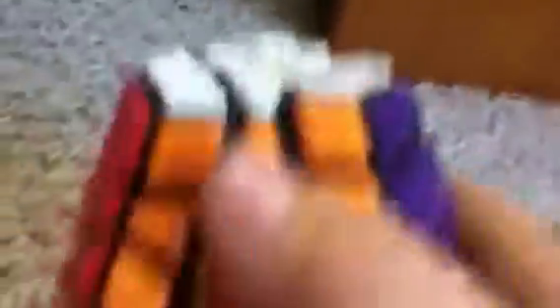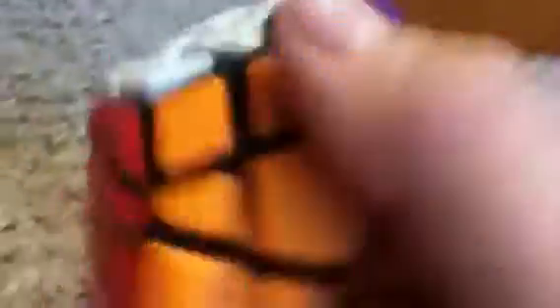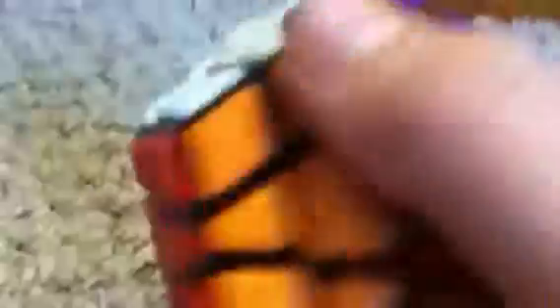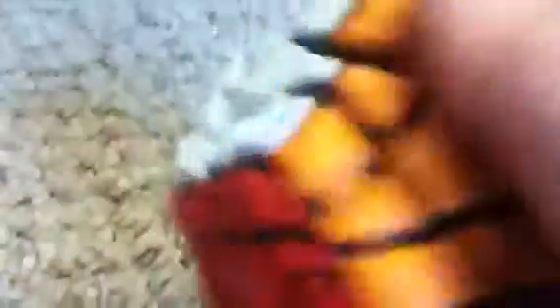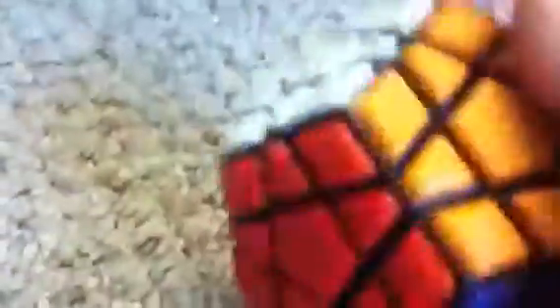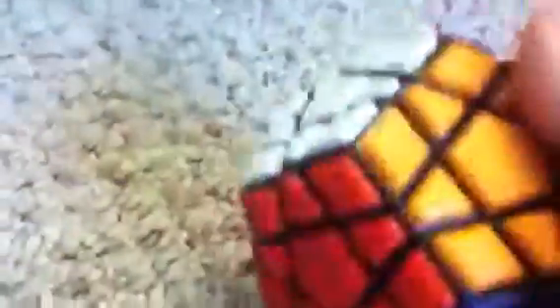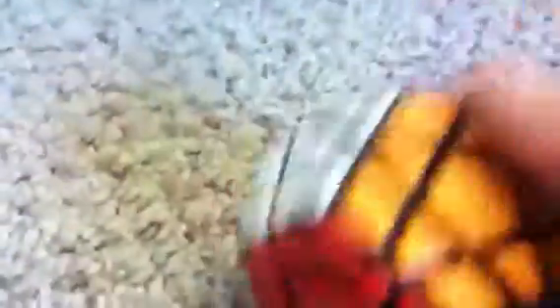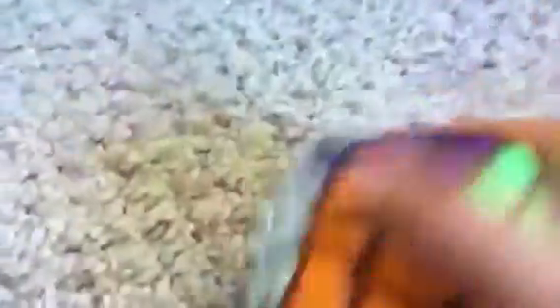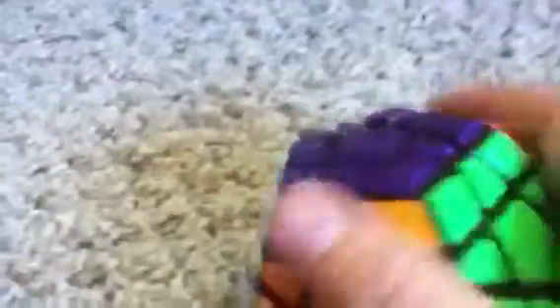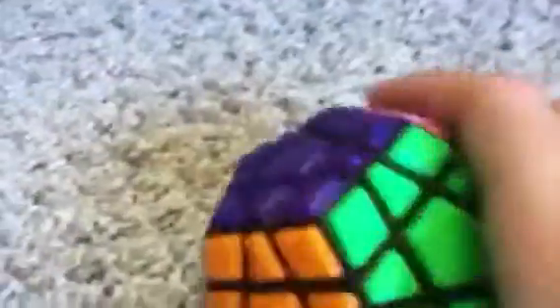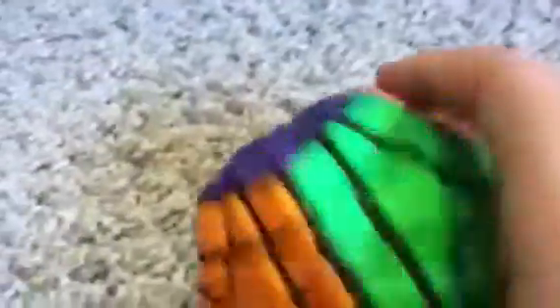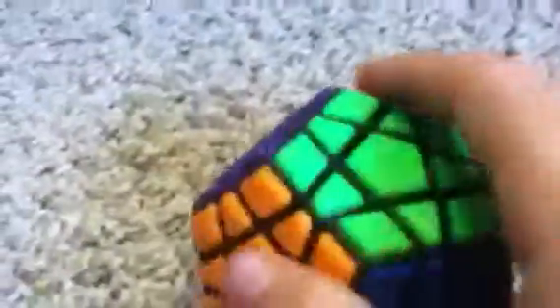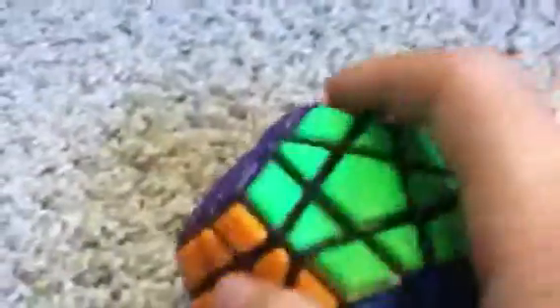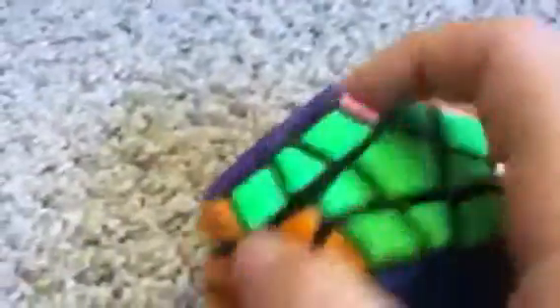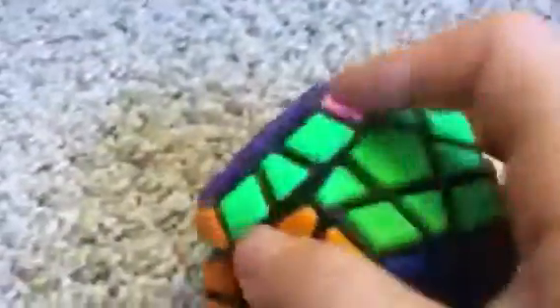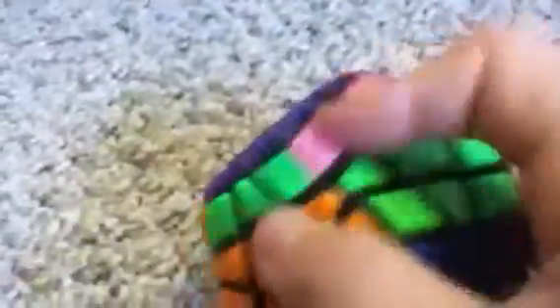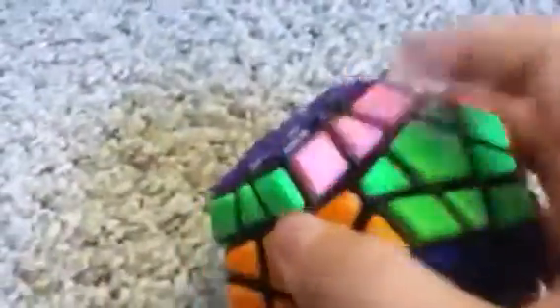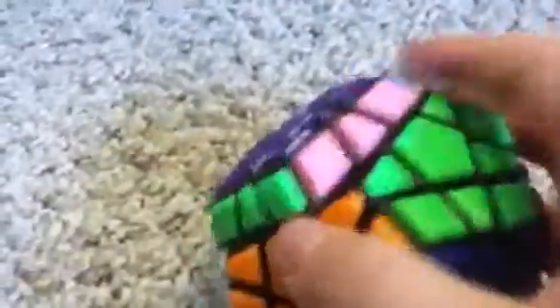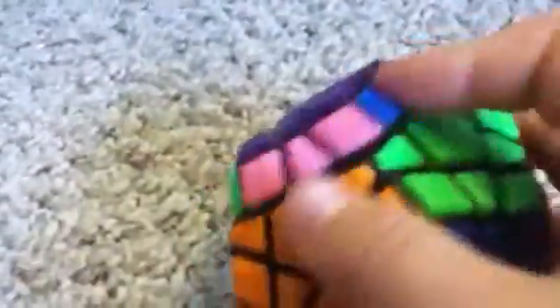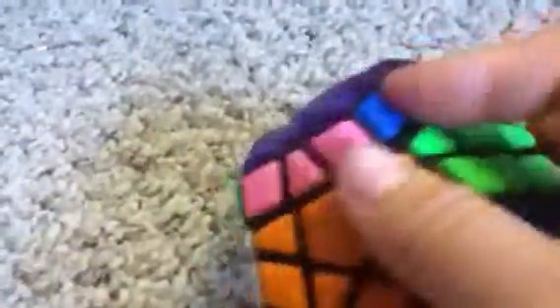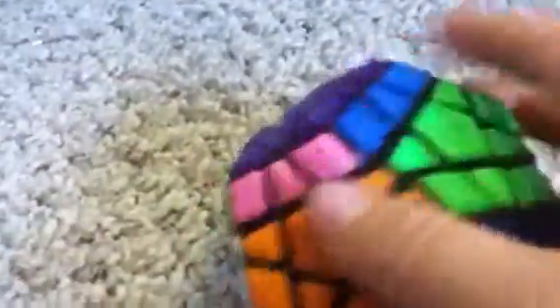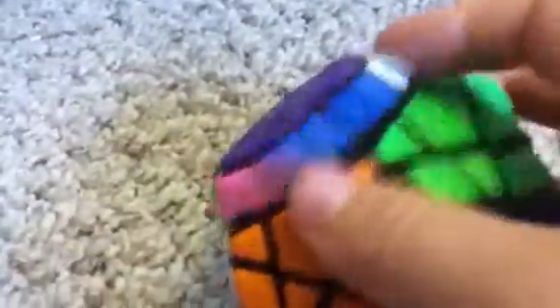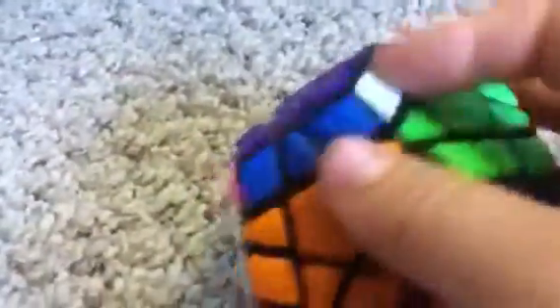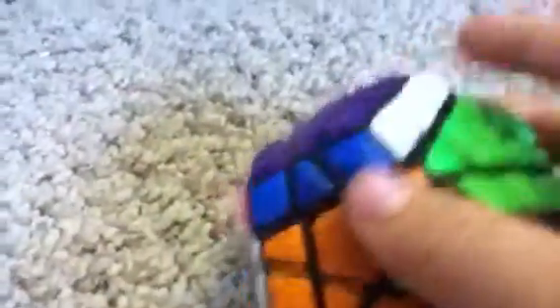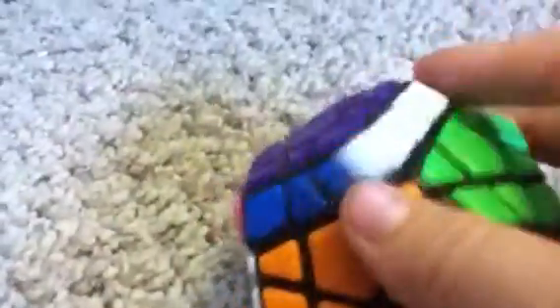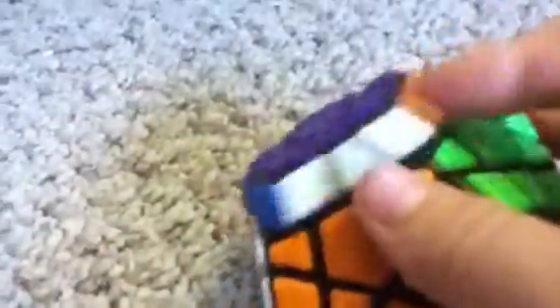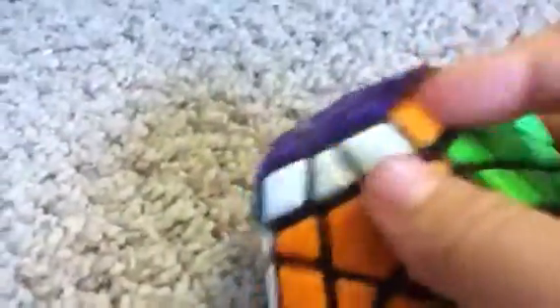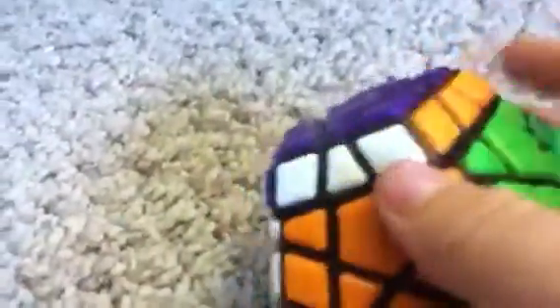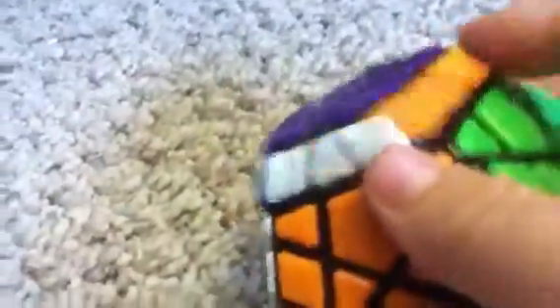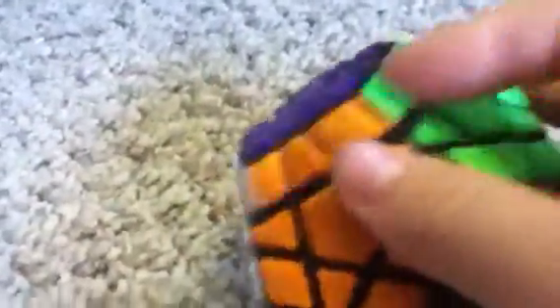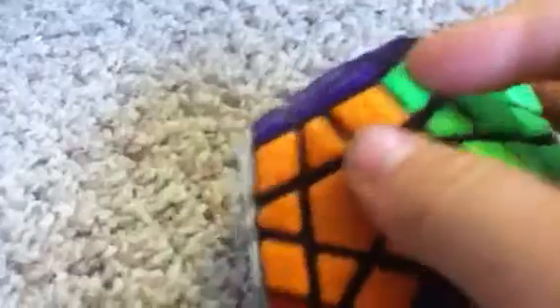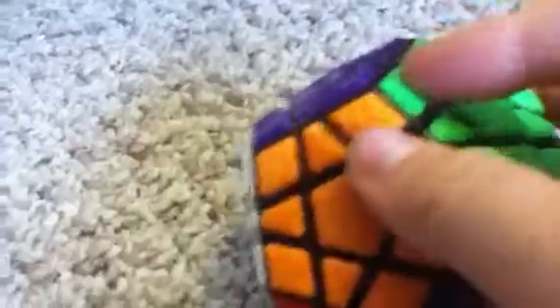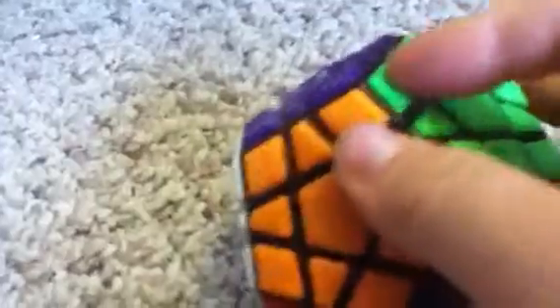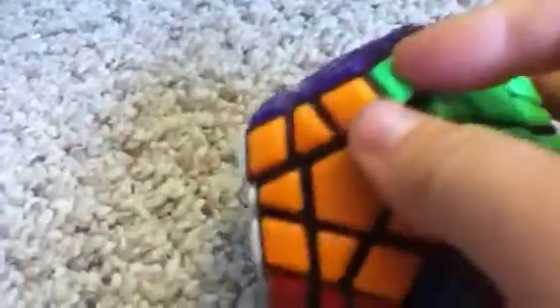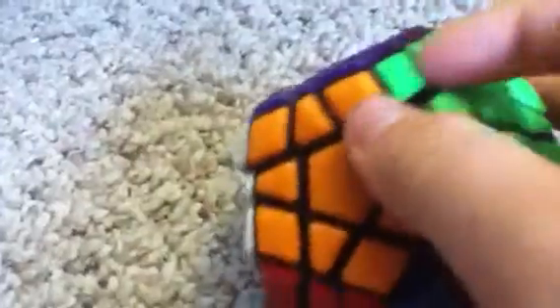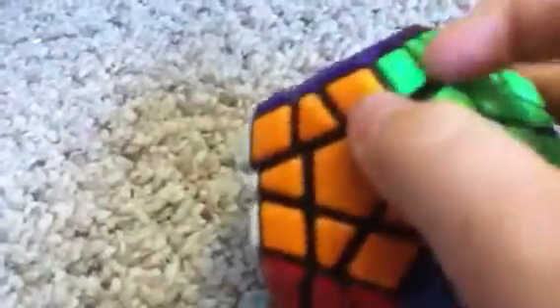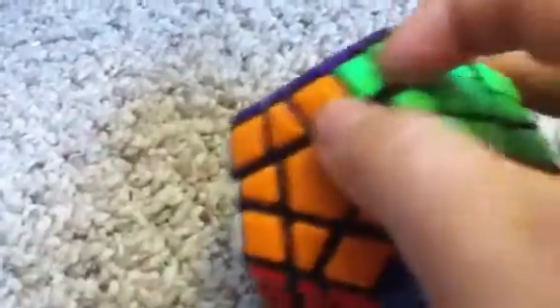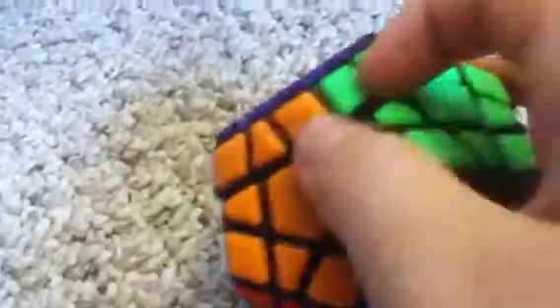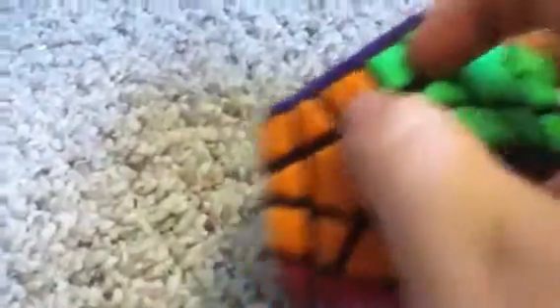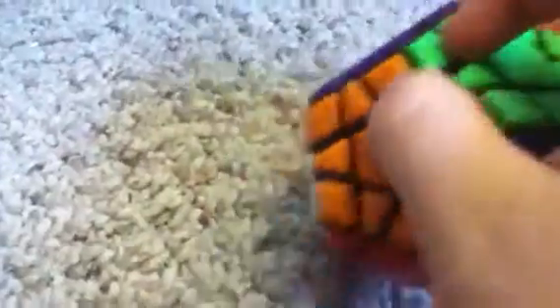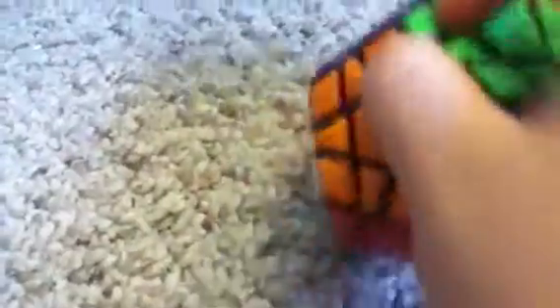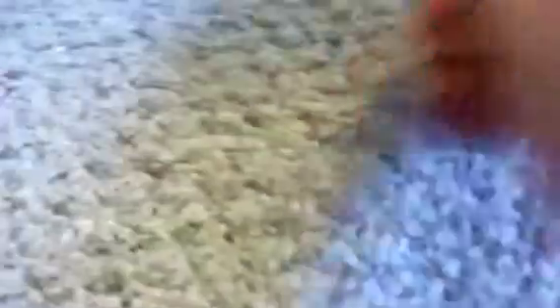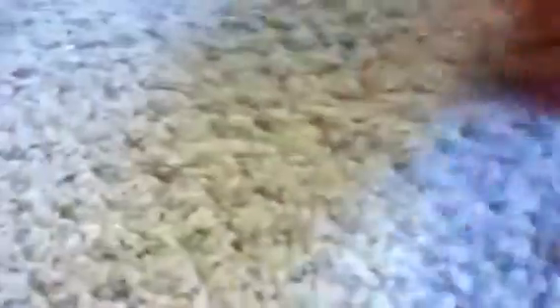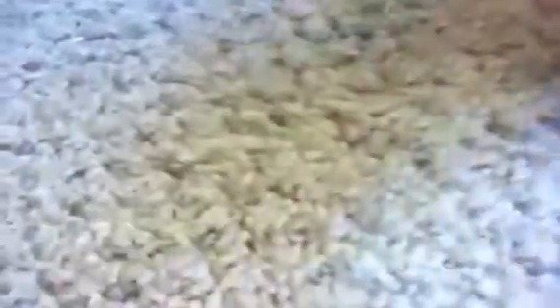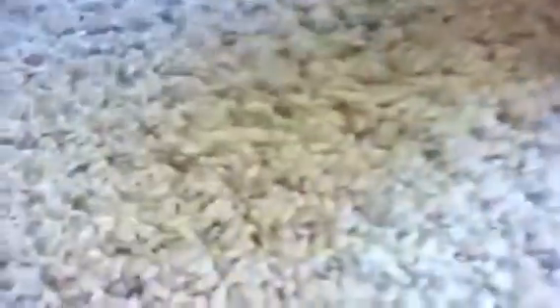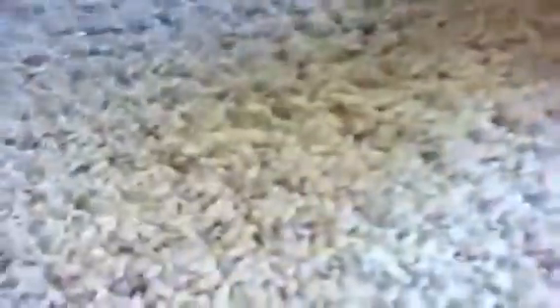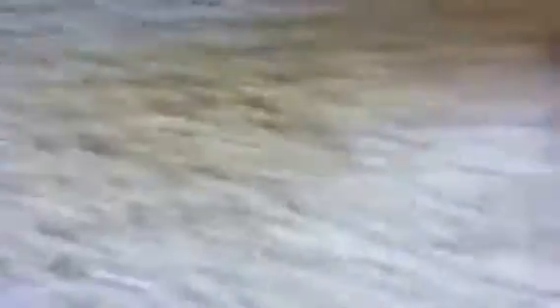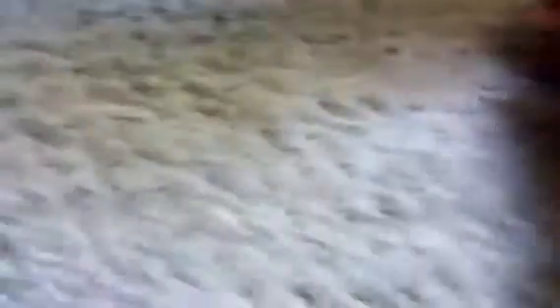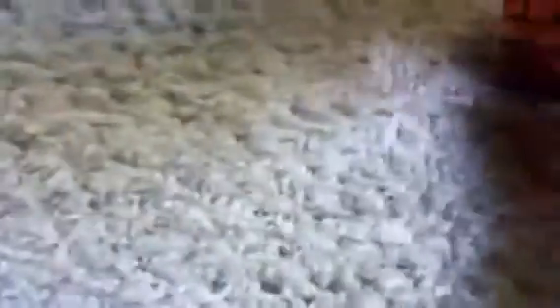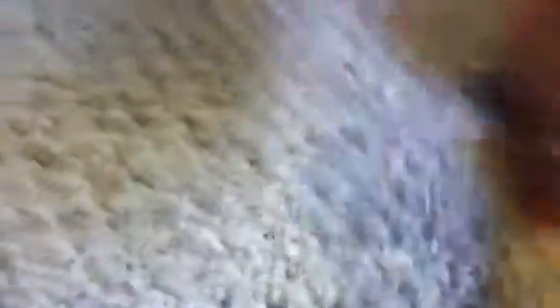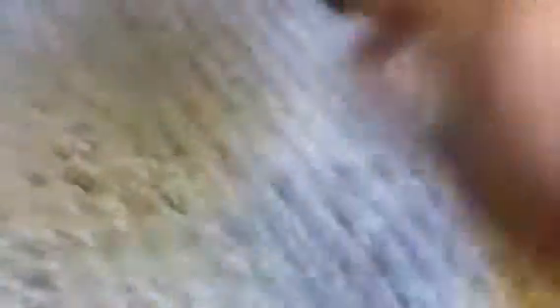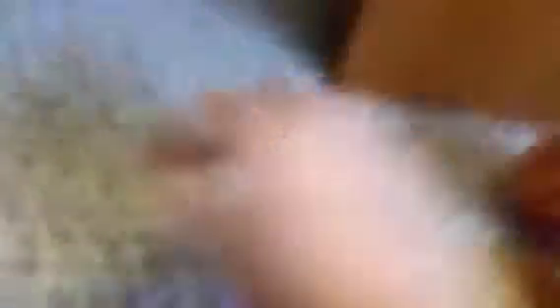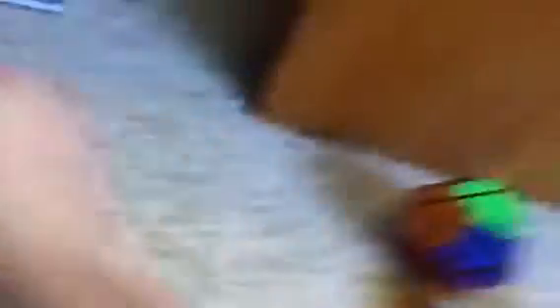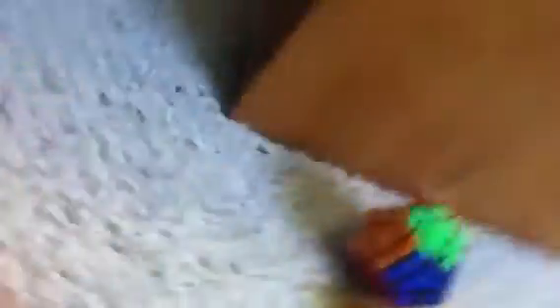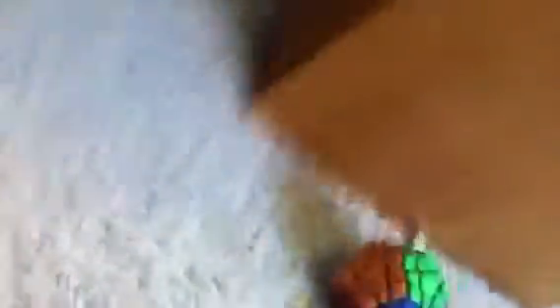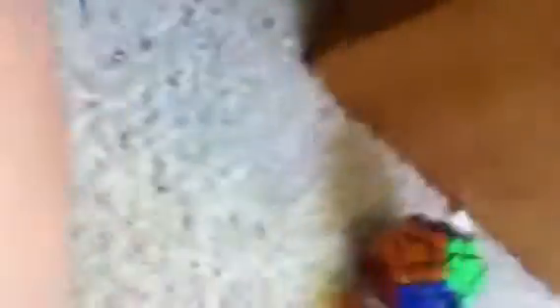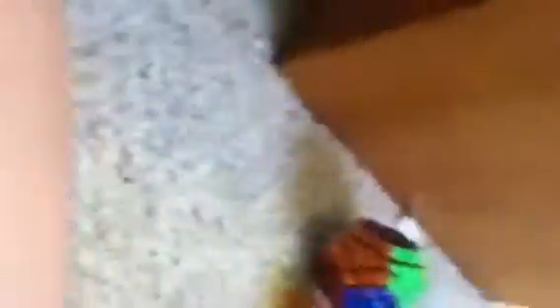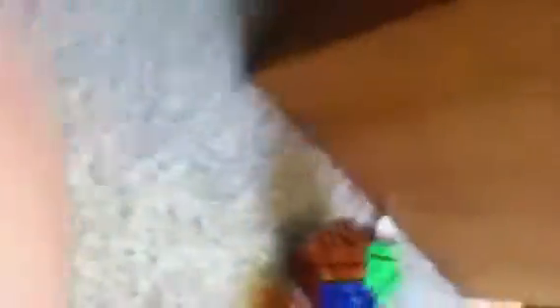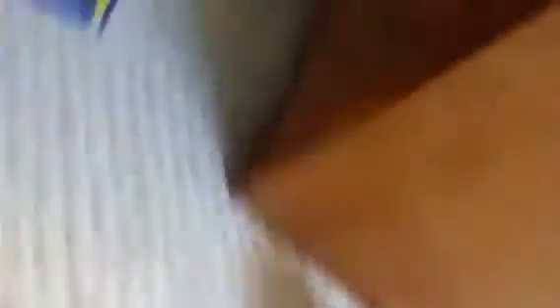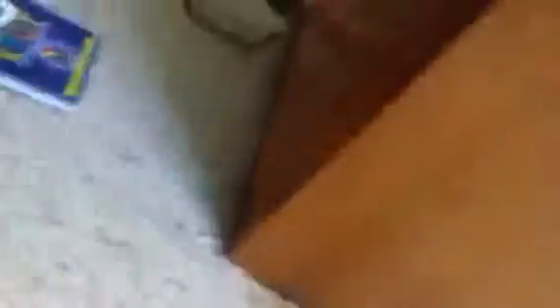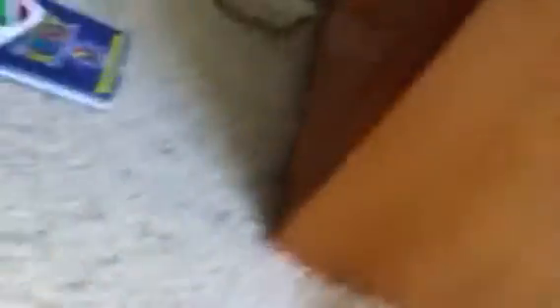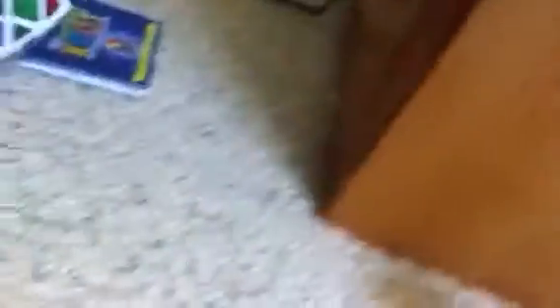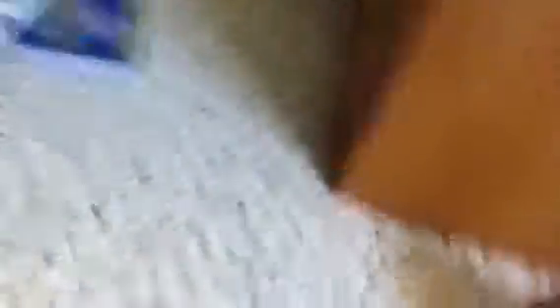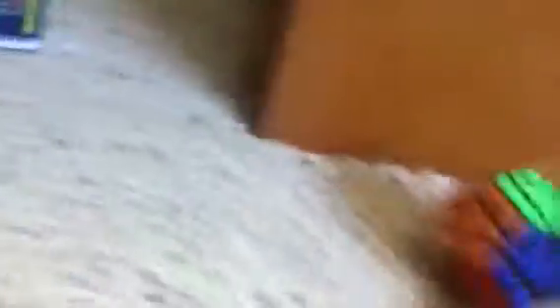QJ Megaminx — pops like crazy. Got it from Amazon, I think. Not fun, can't solve it.